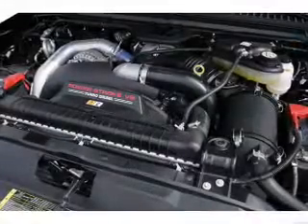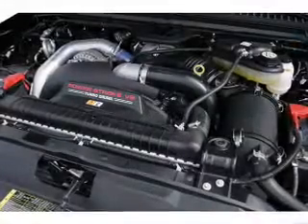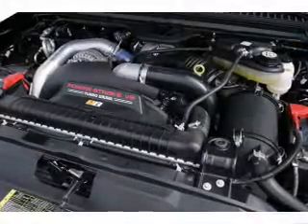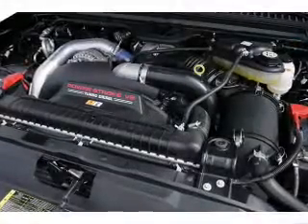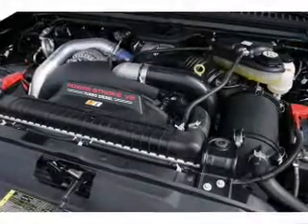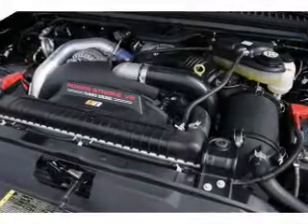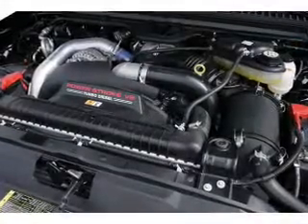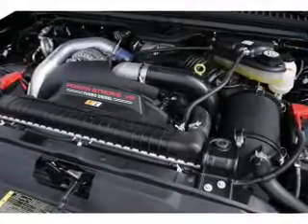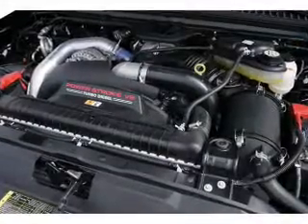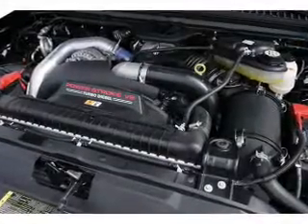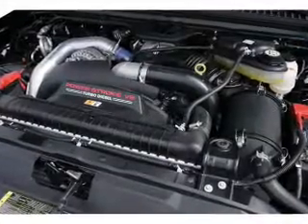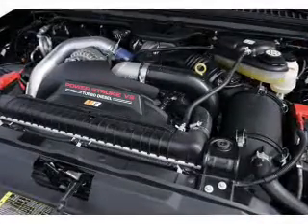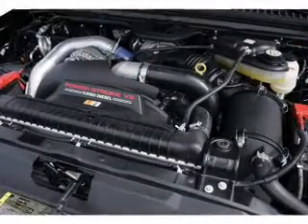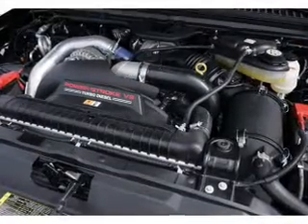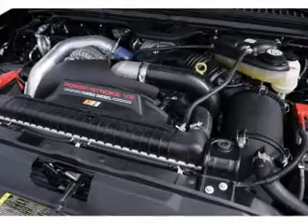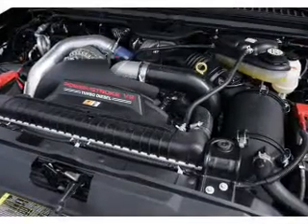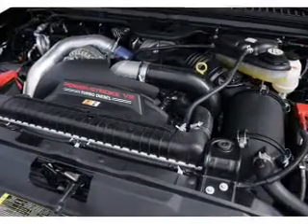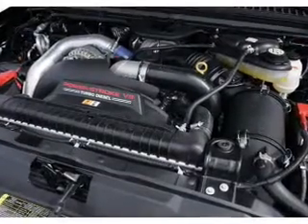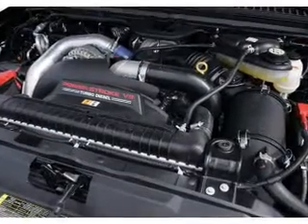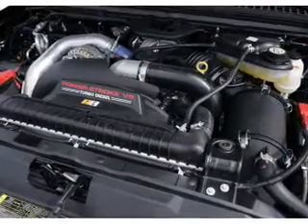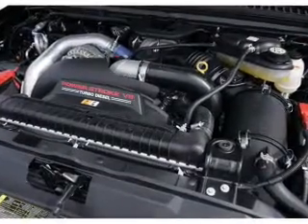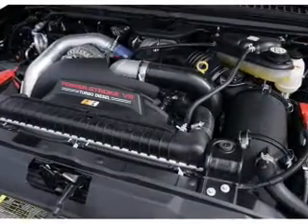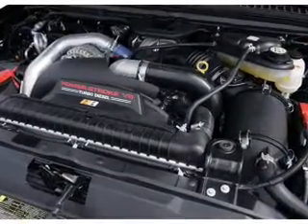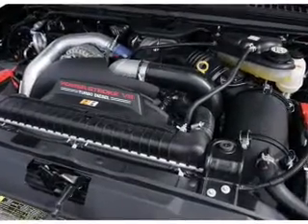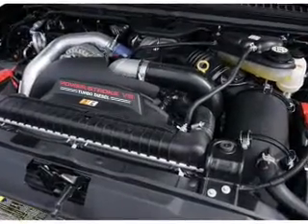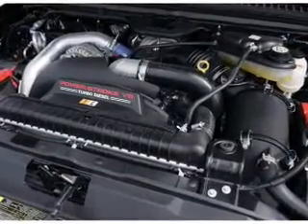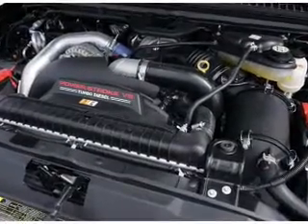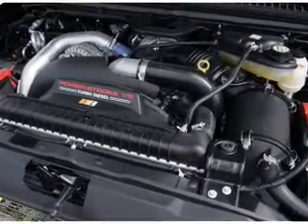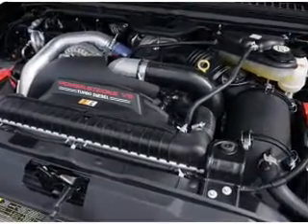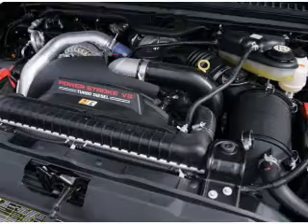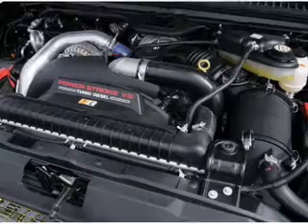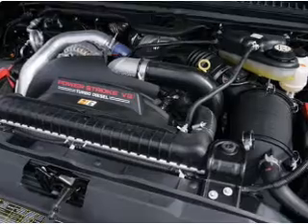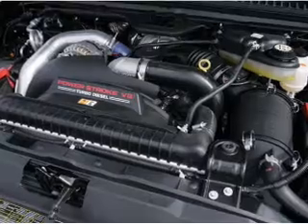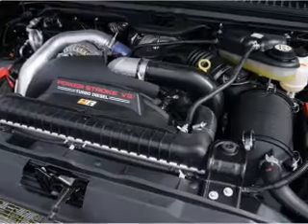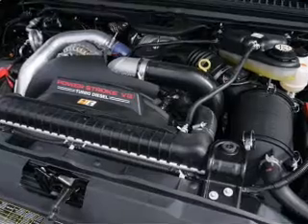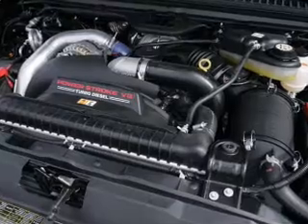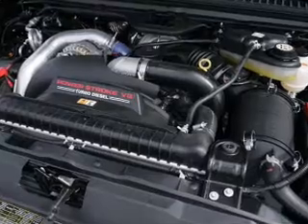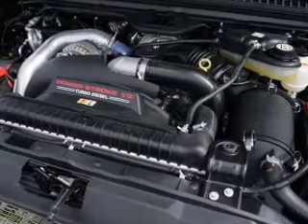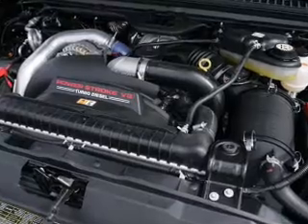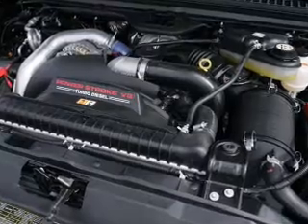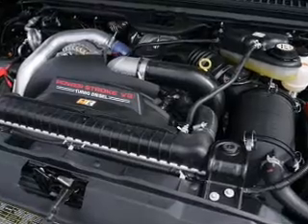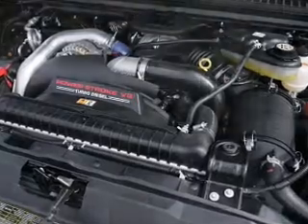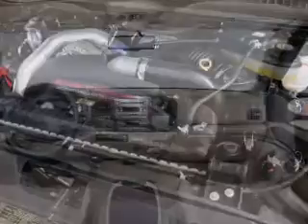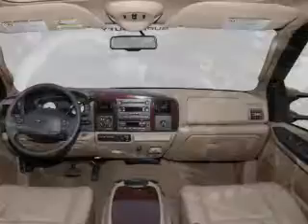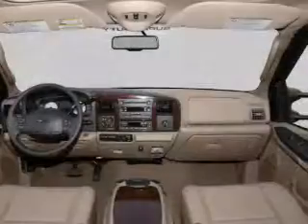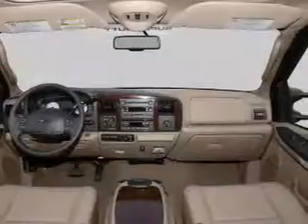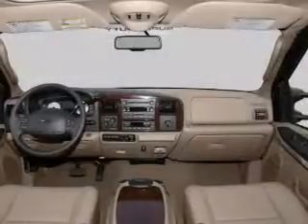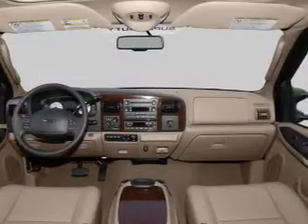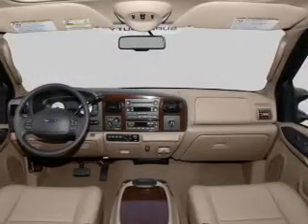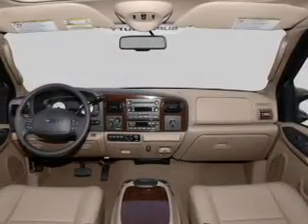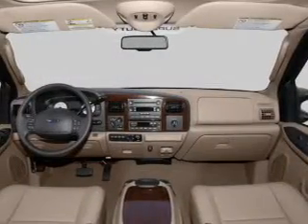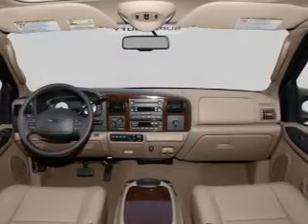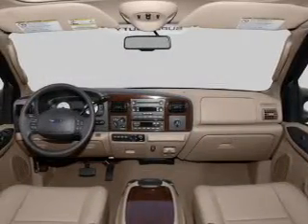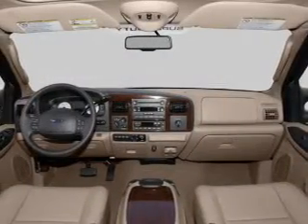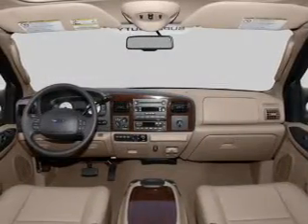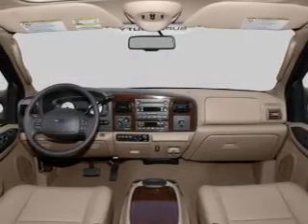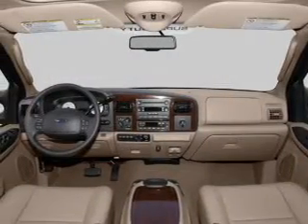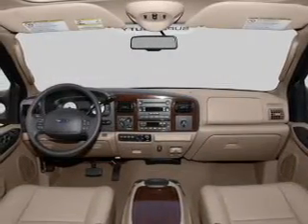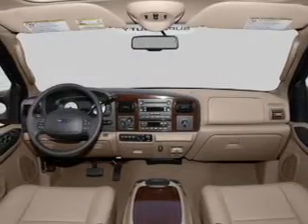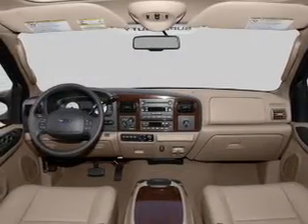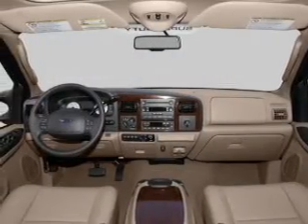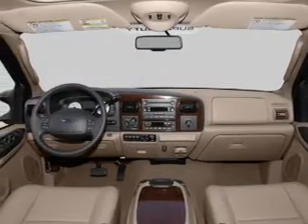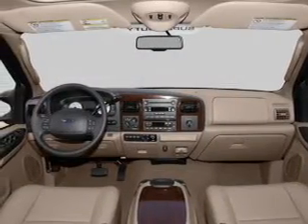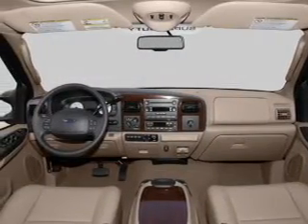Keyless entry. Power windows. An AM-FM stereo with a CD player. An alarm system. Power steering. Air conditioning.